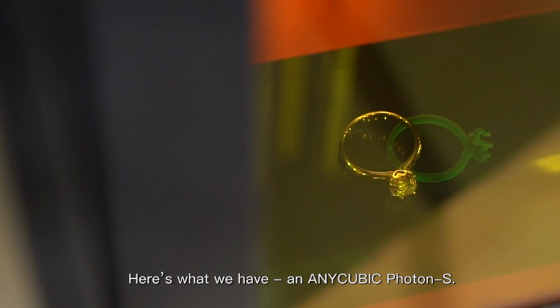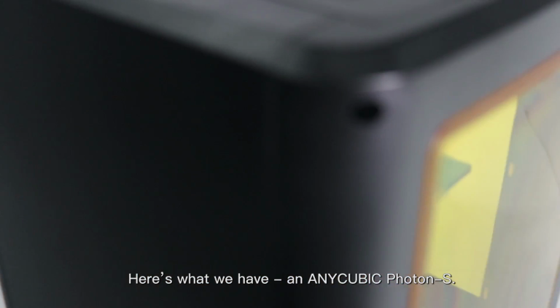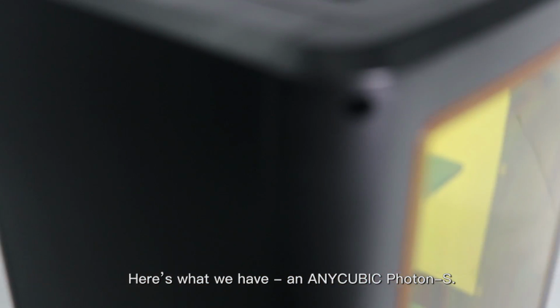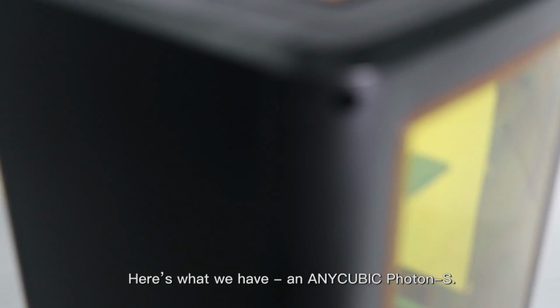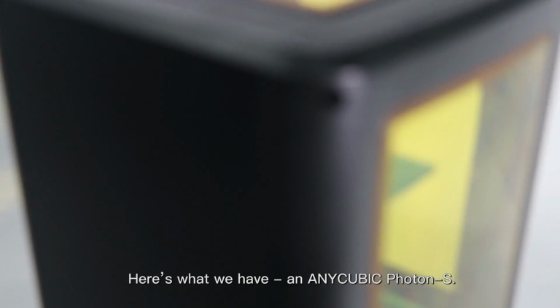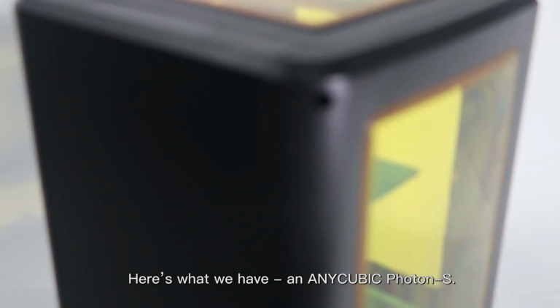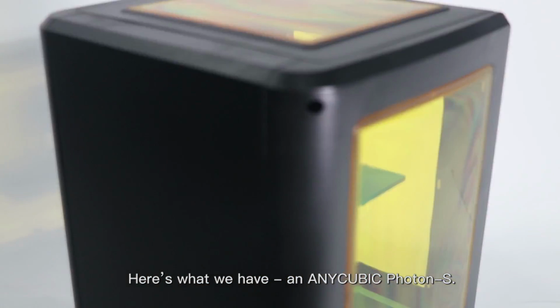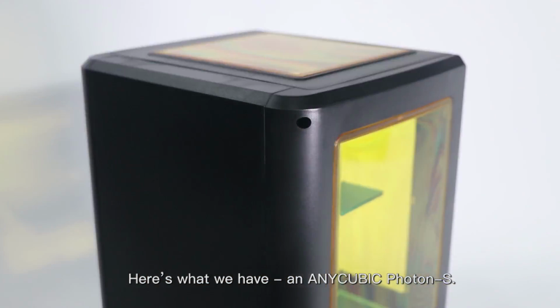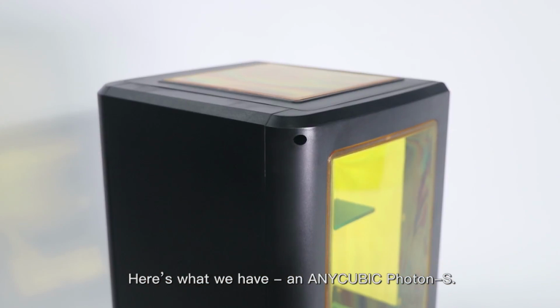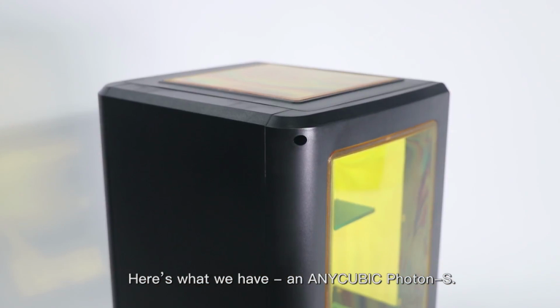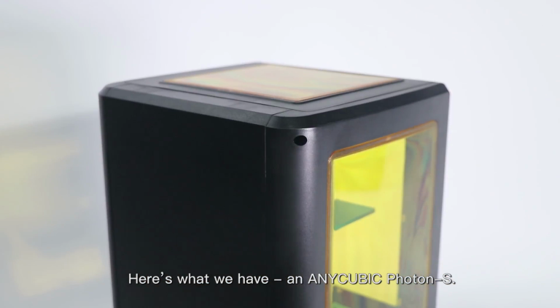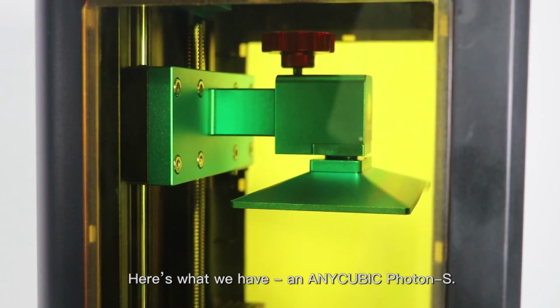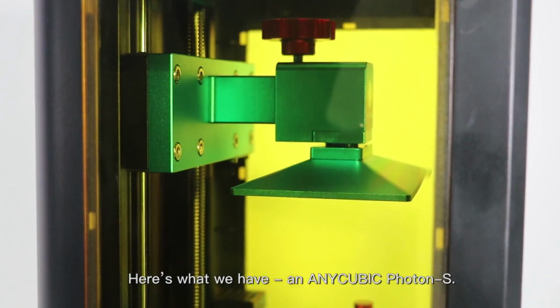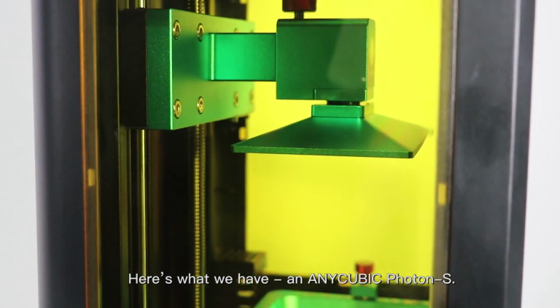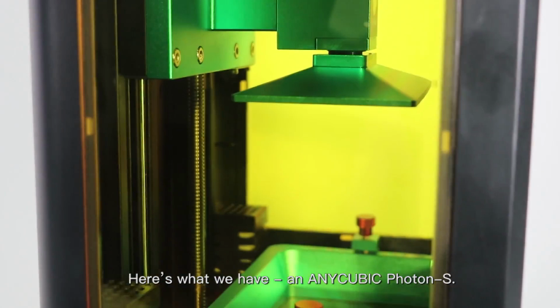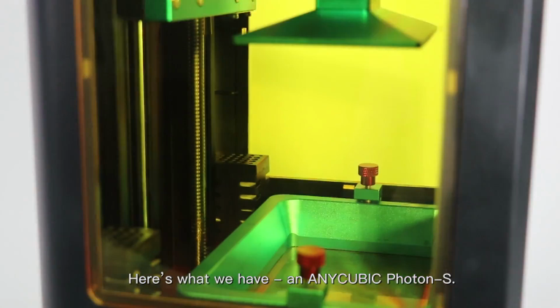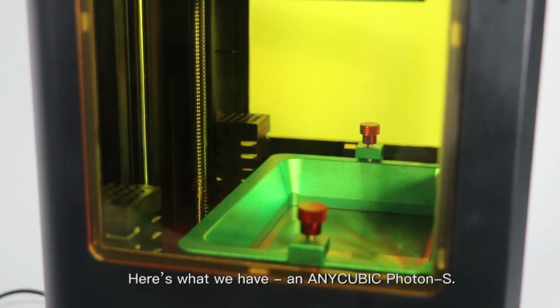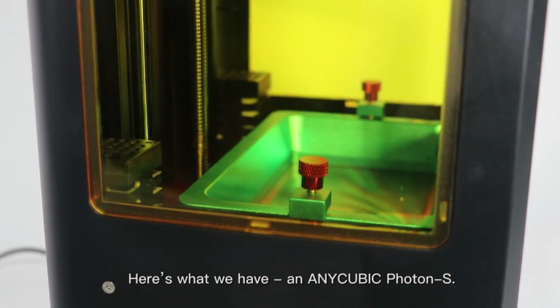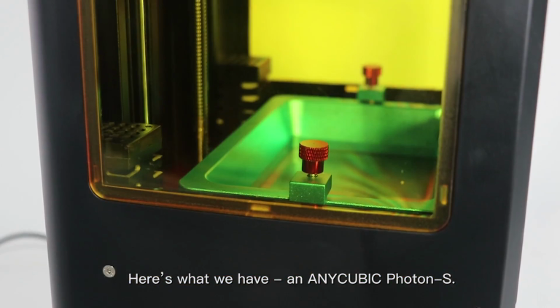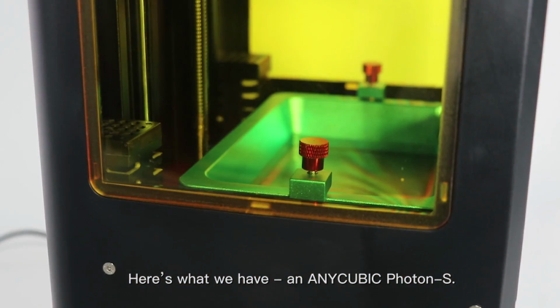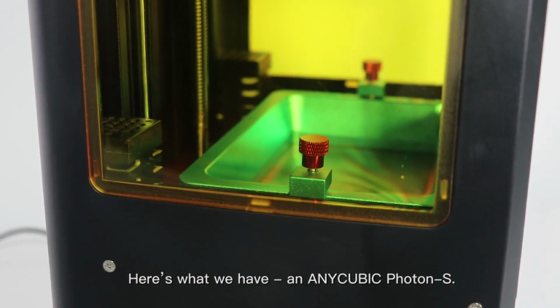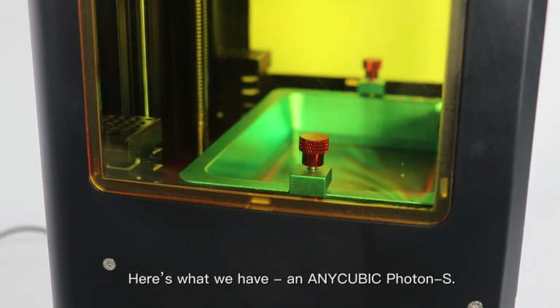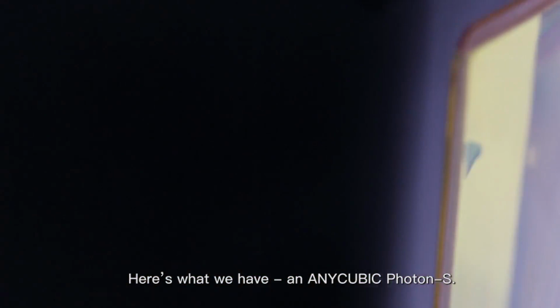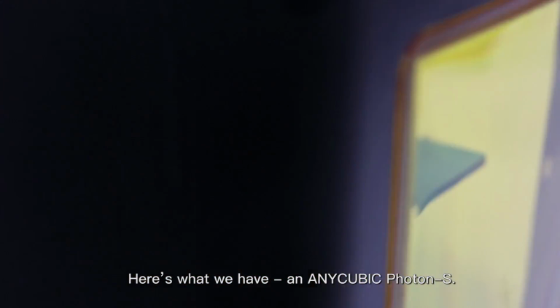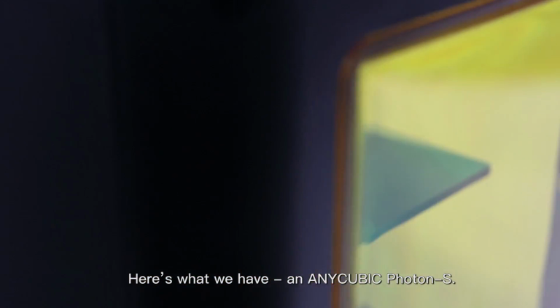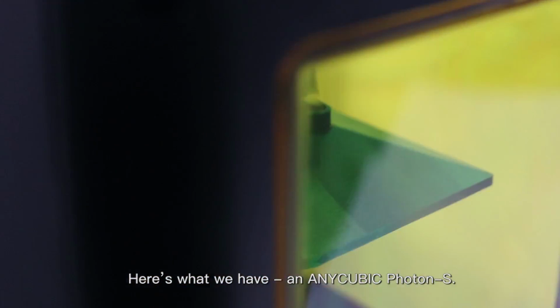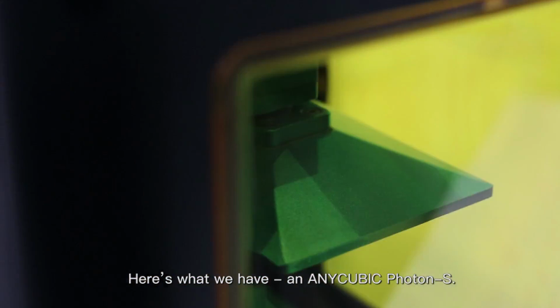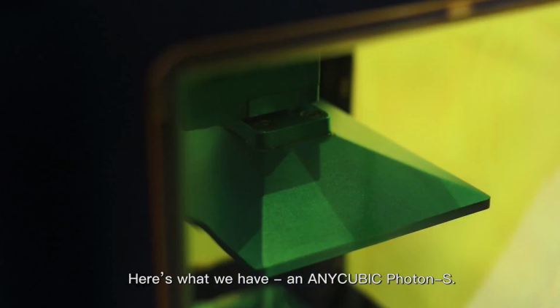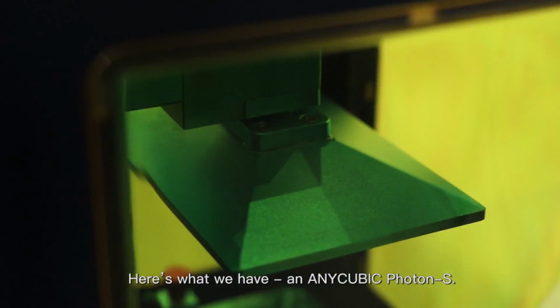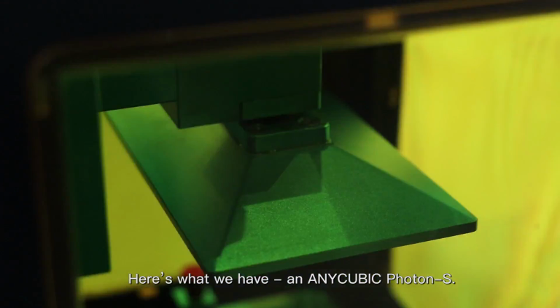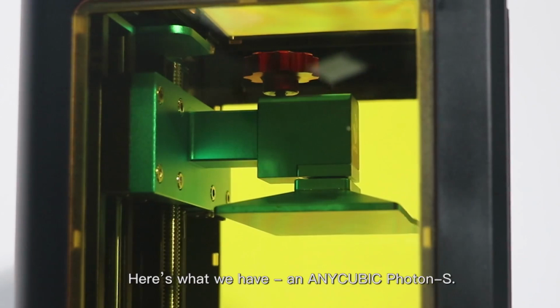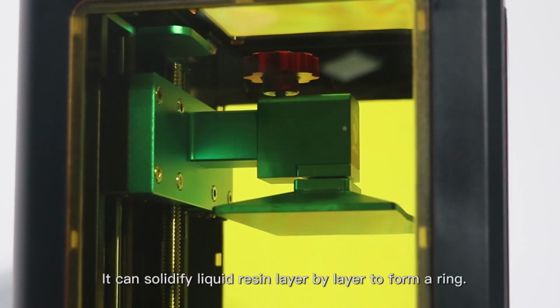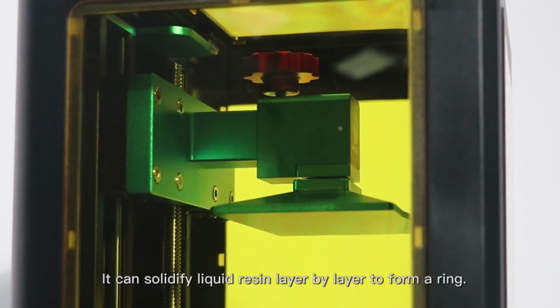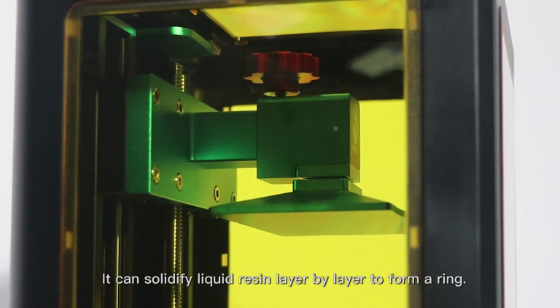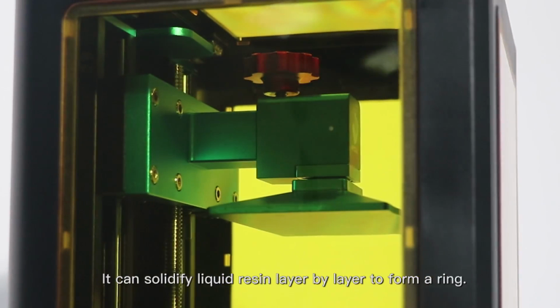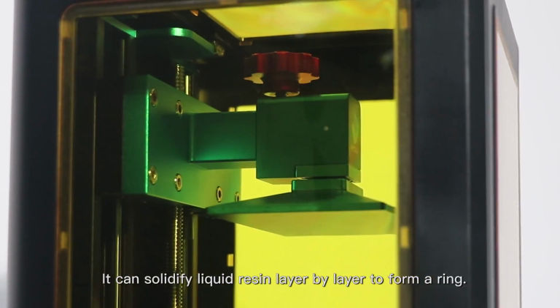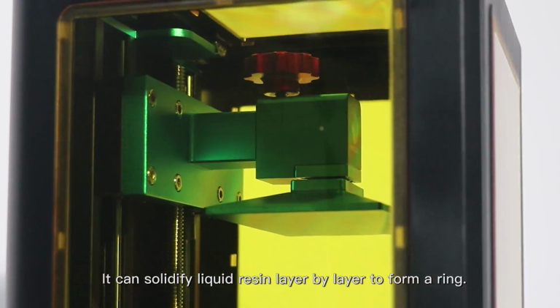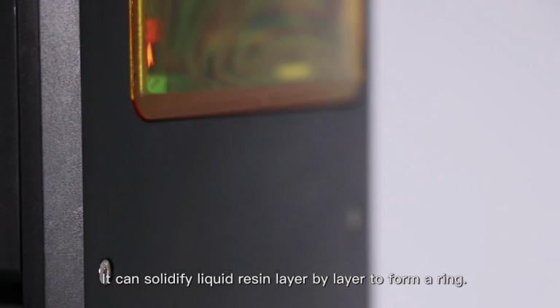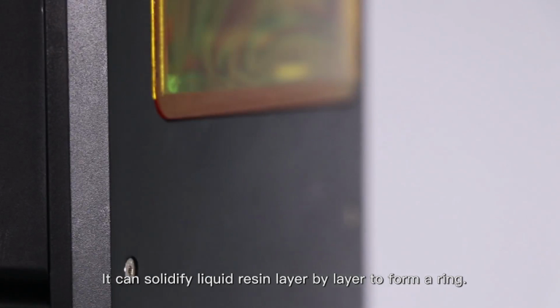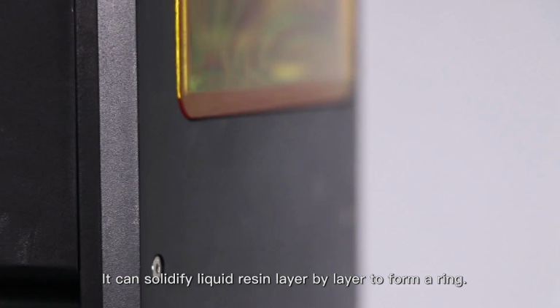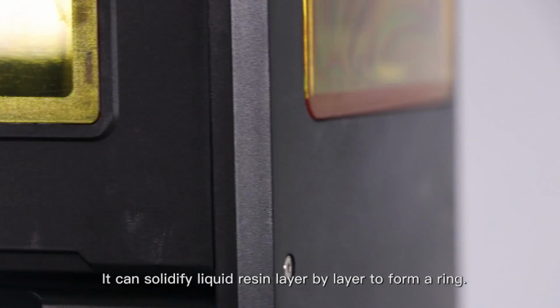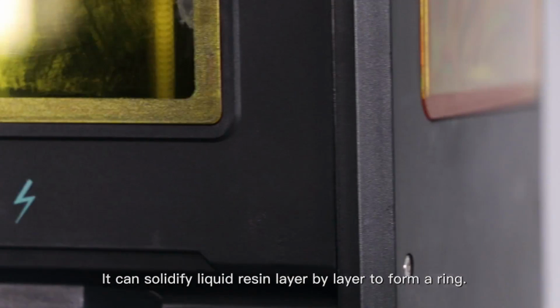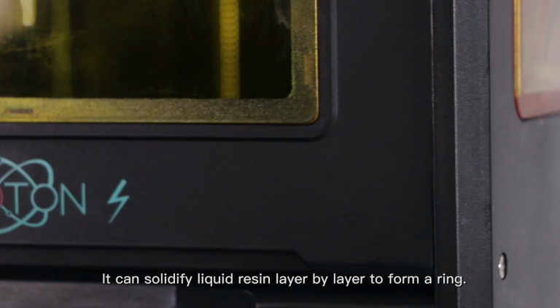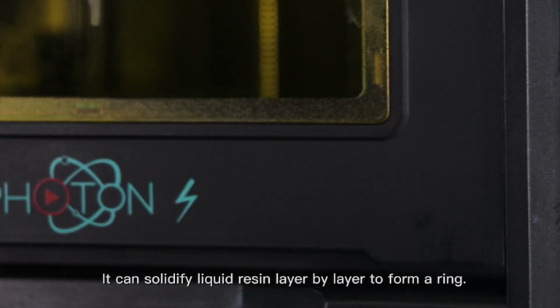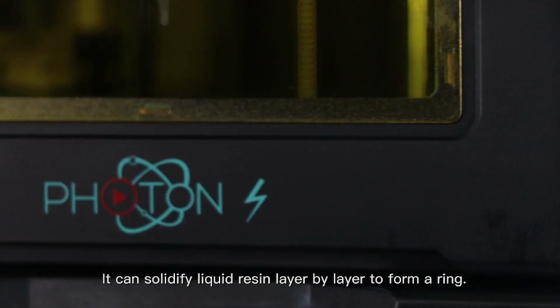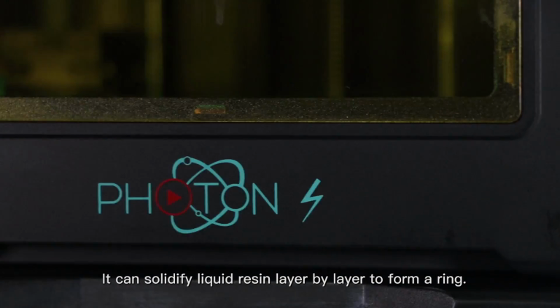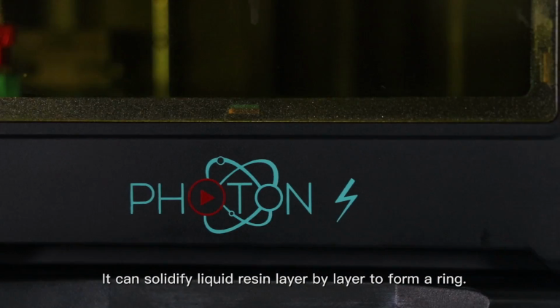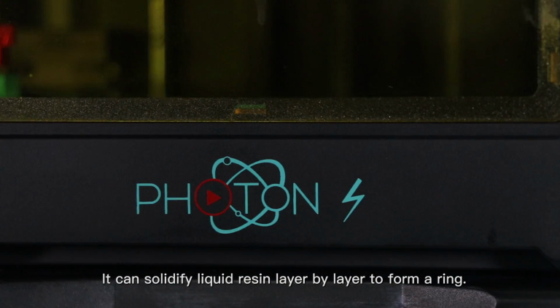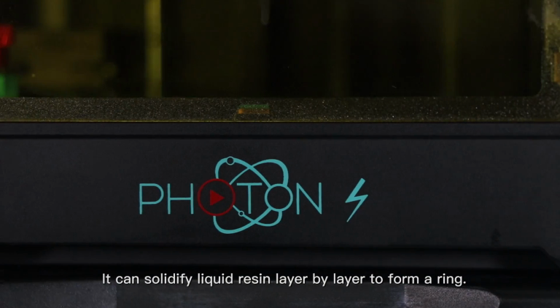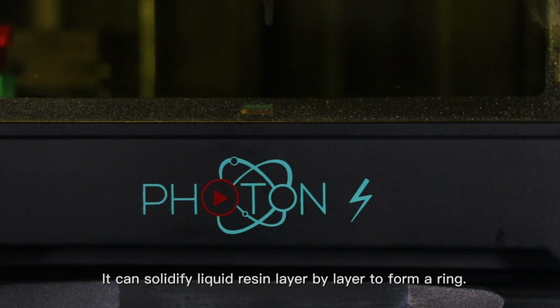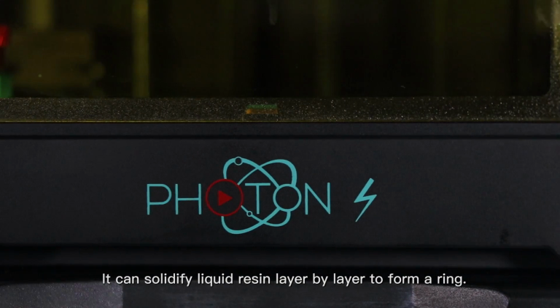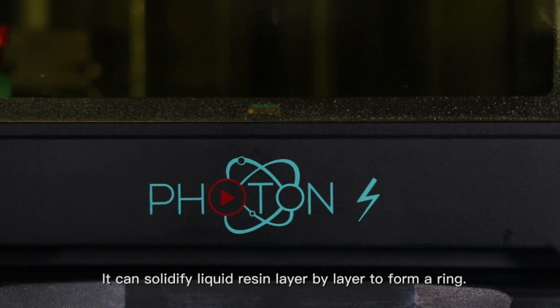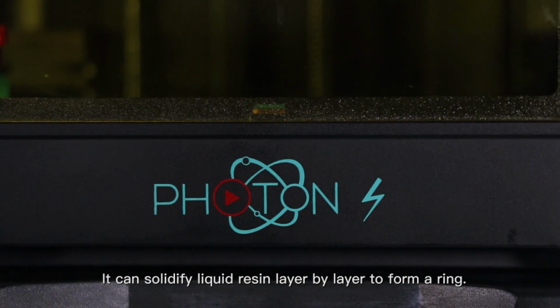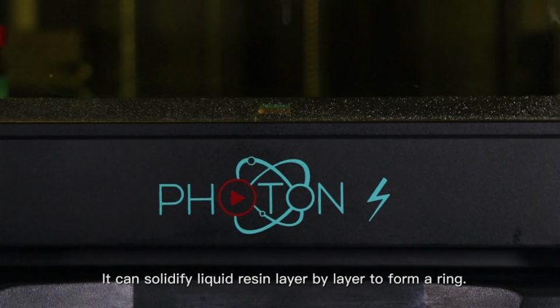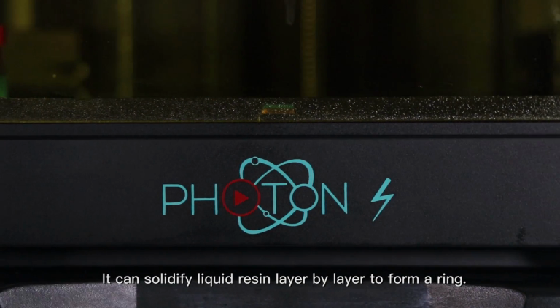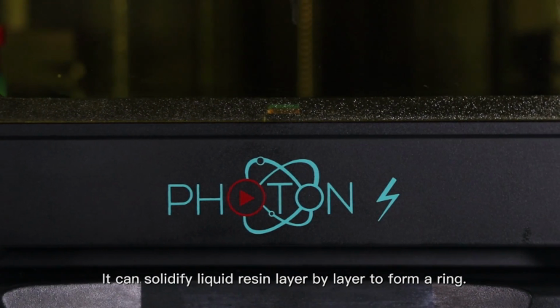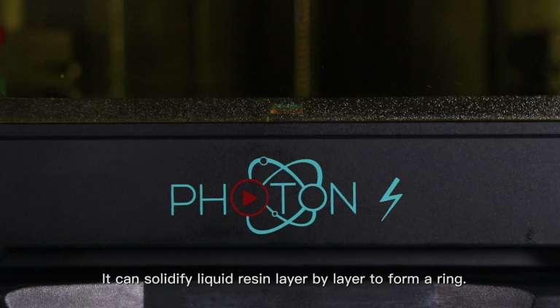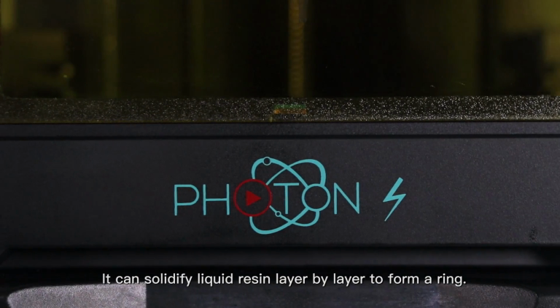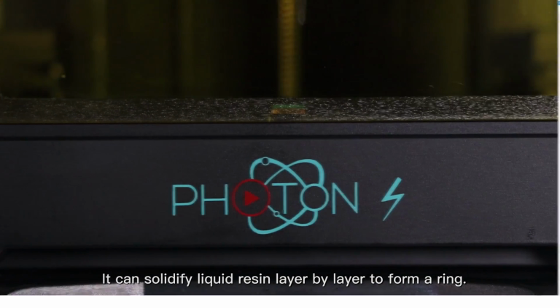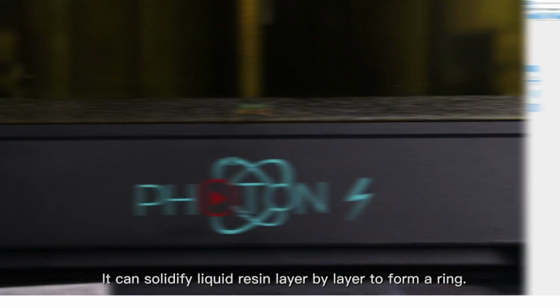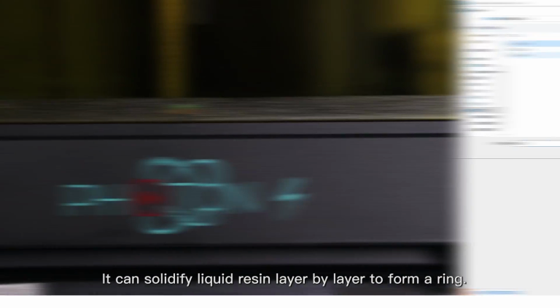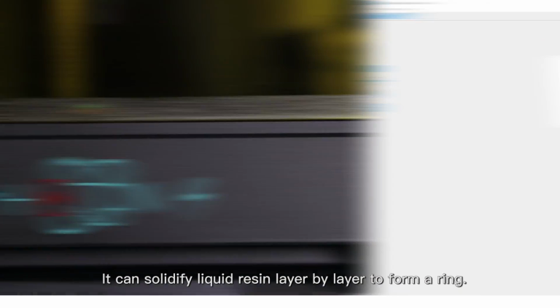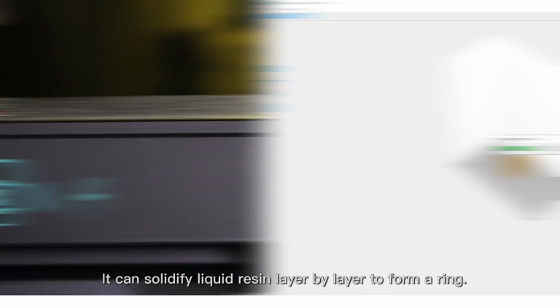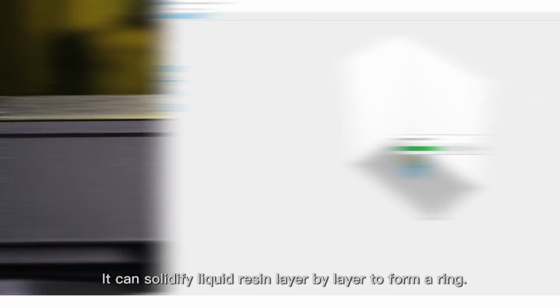Here's what we have: an Anycubic Photon X. This can solidify the liquid resin layer by layer to form a ring.